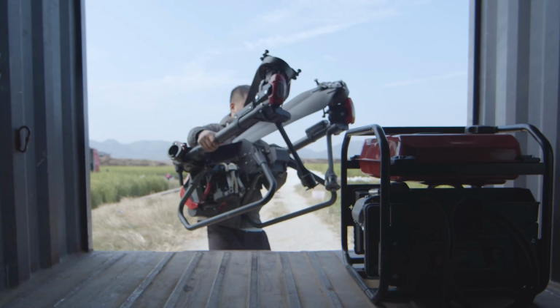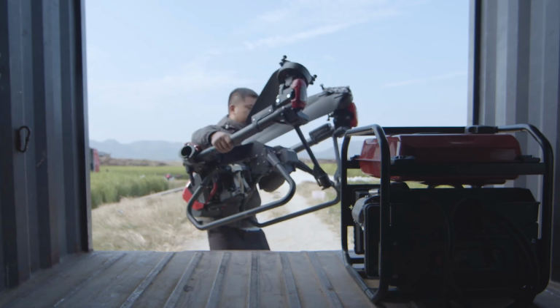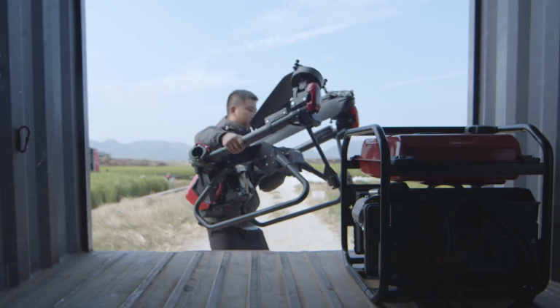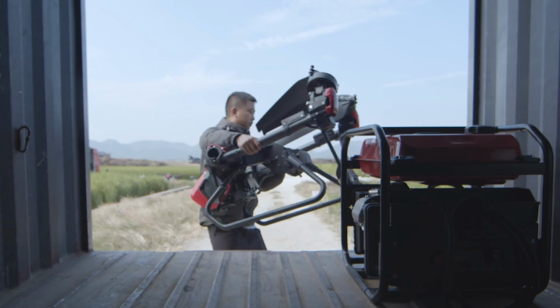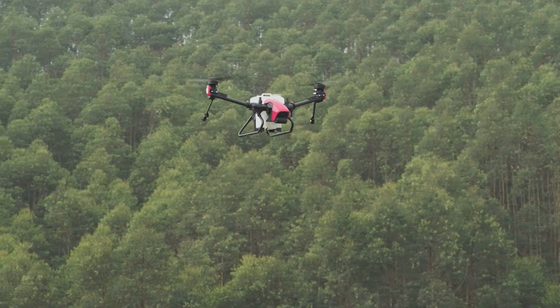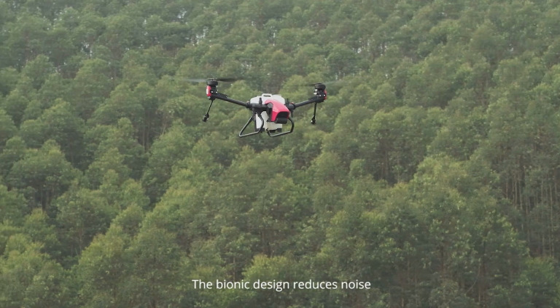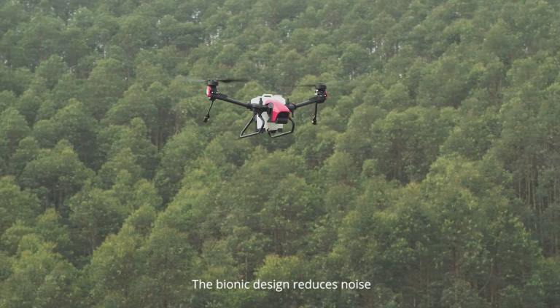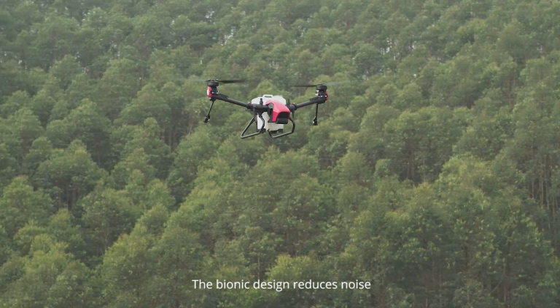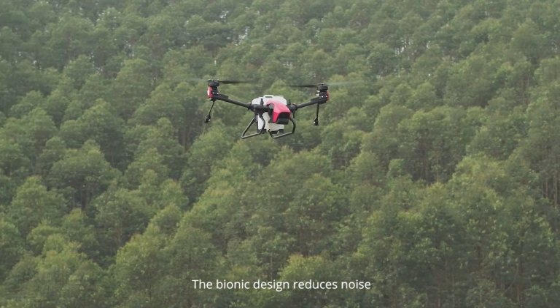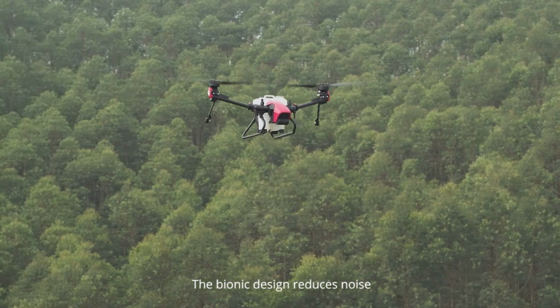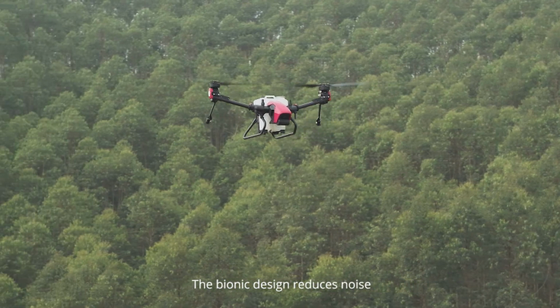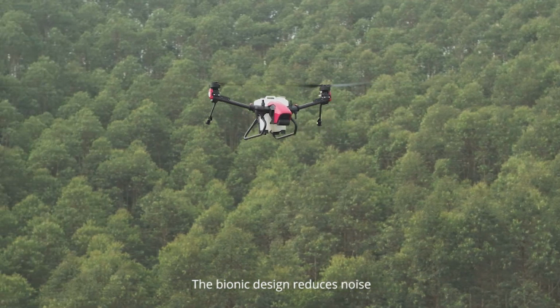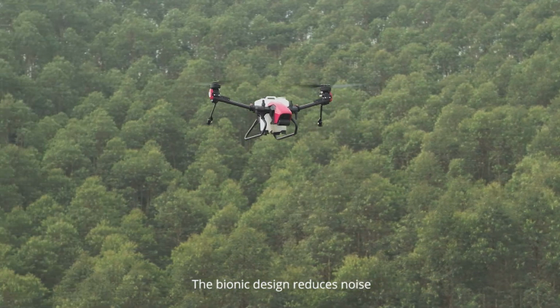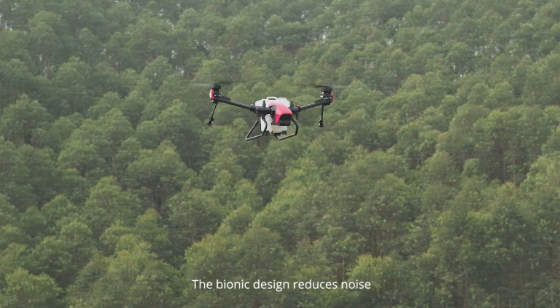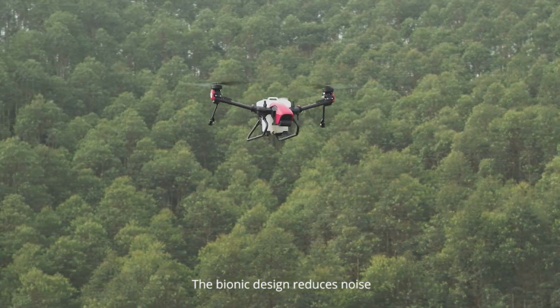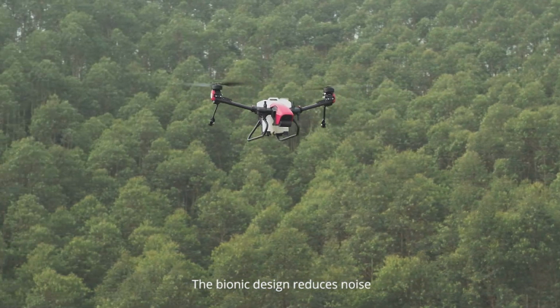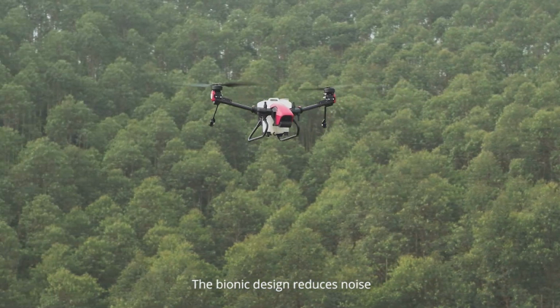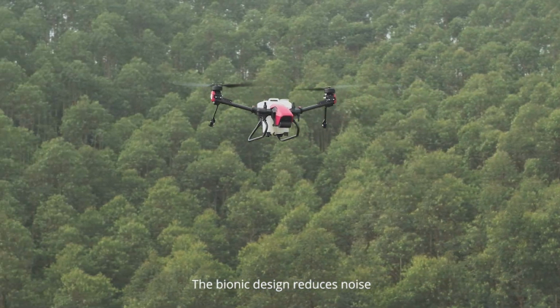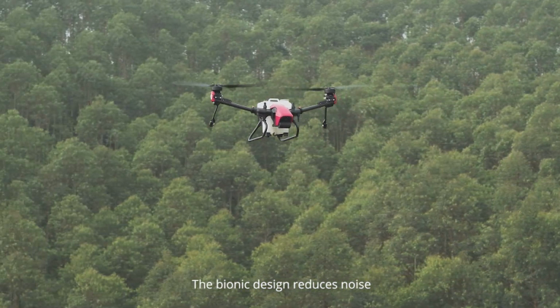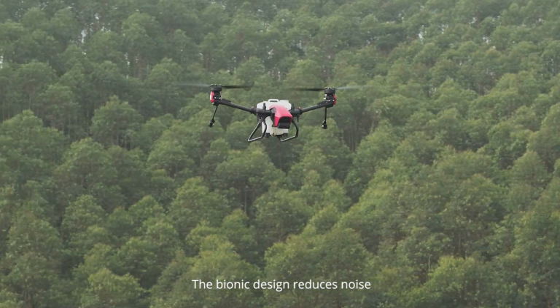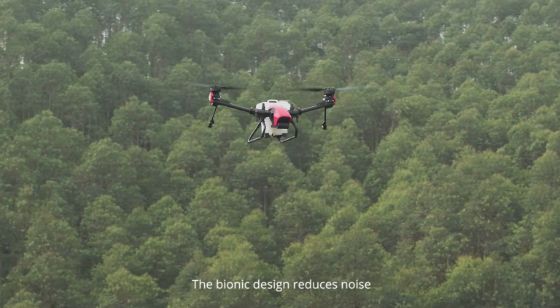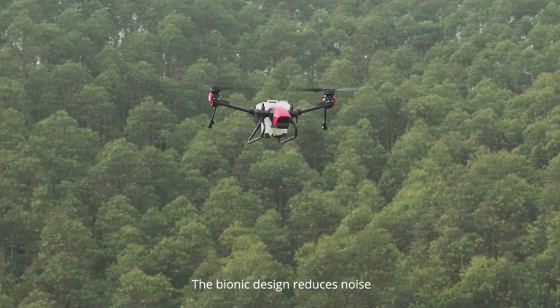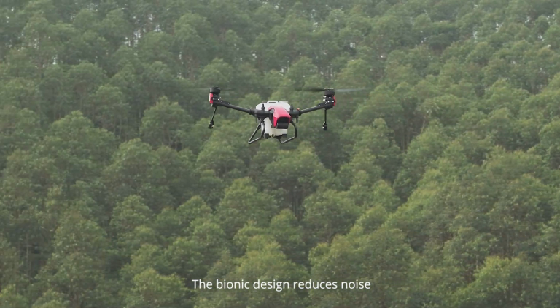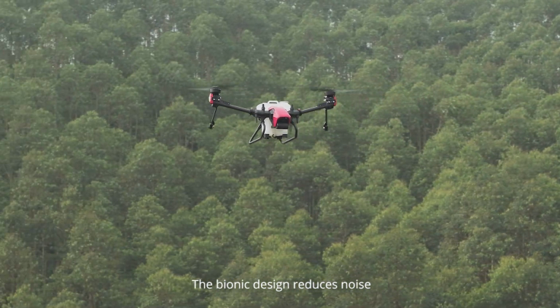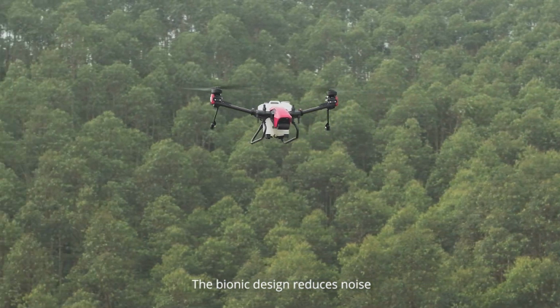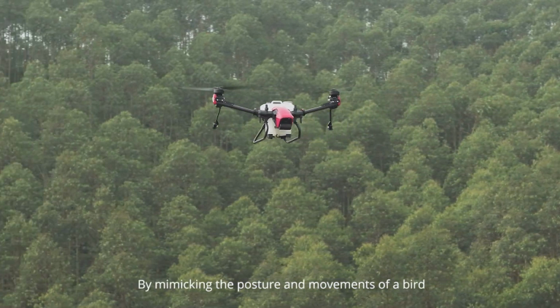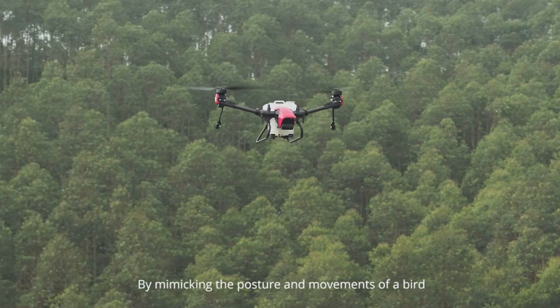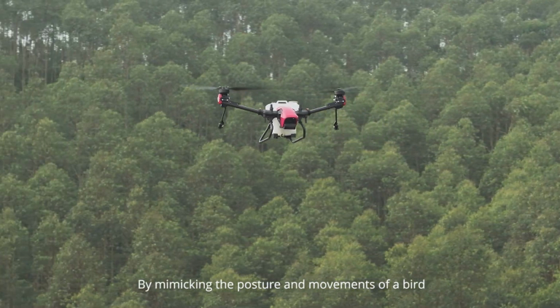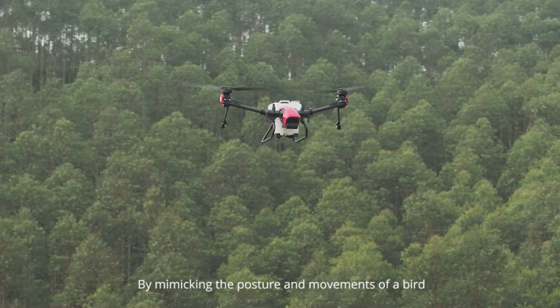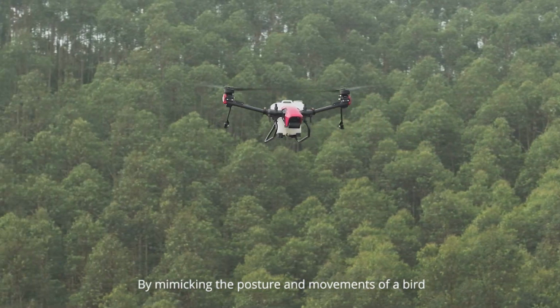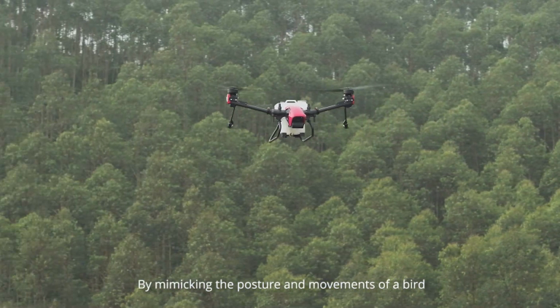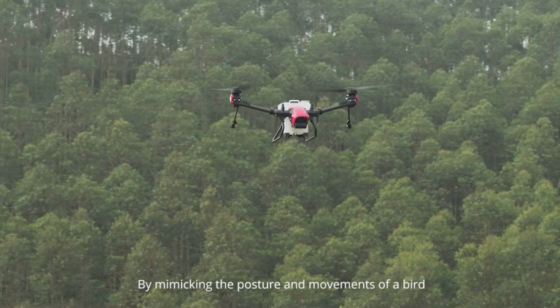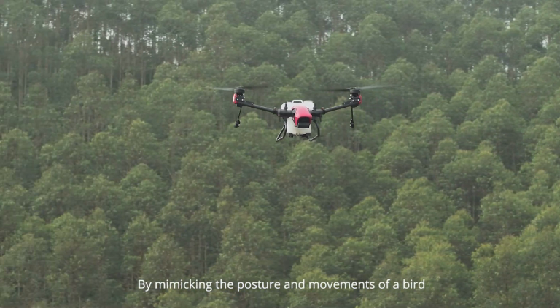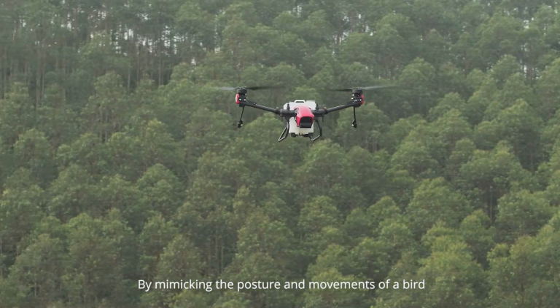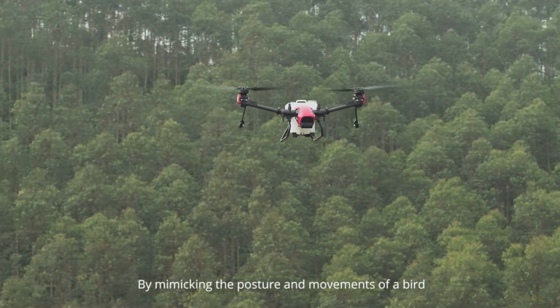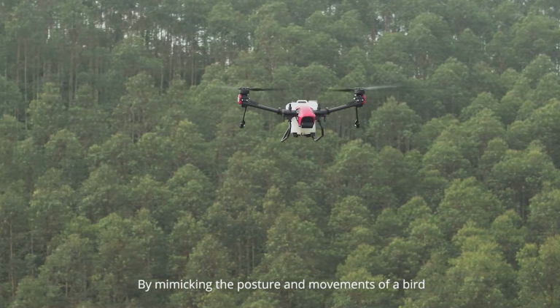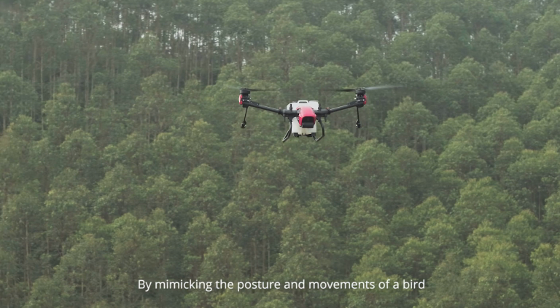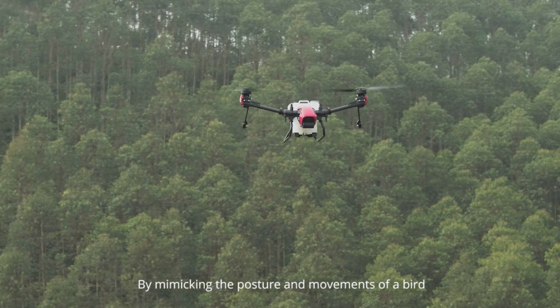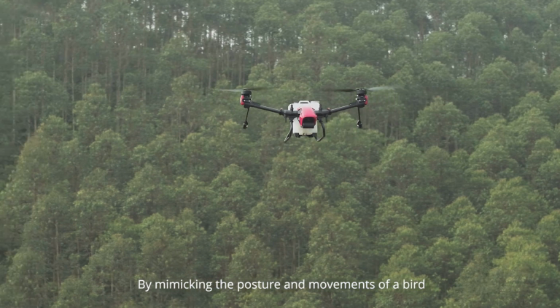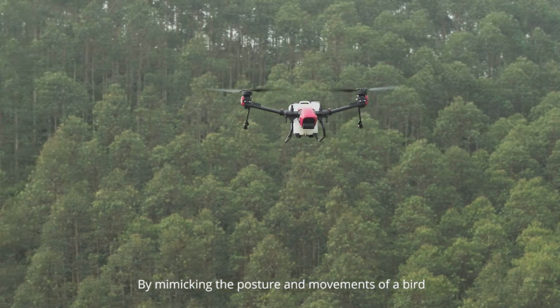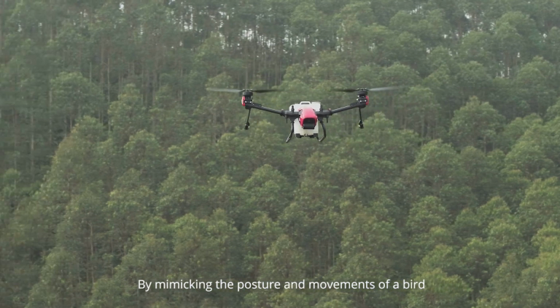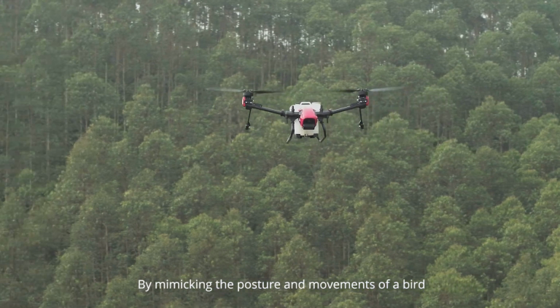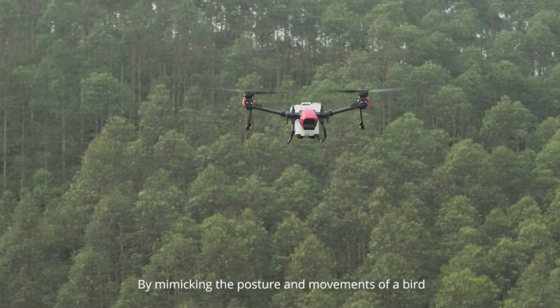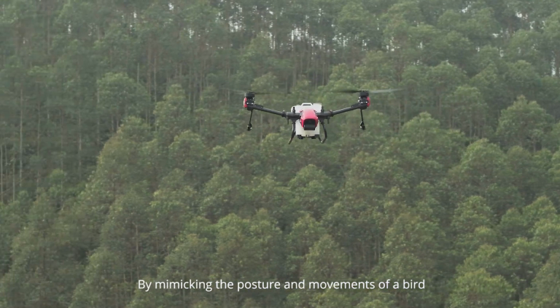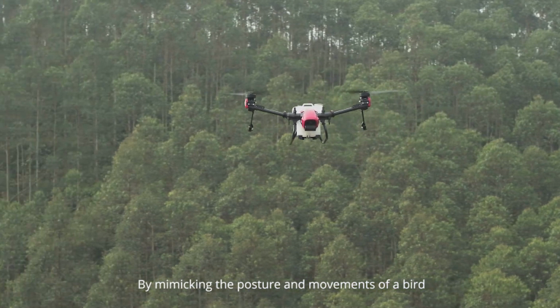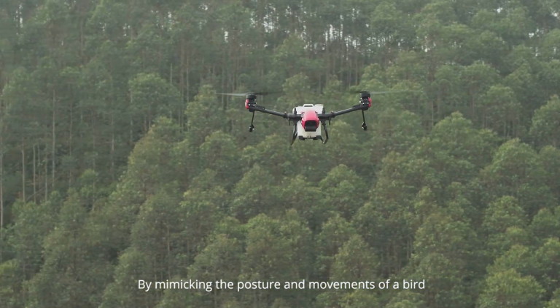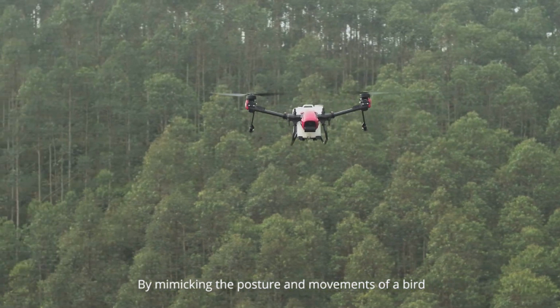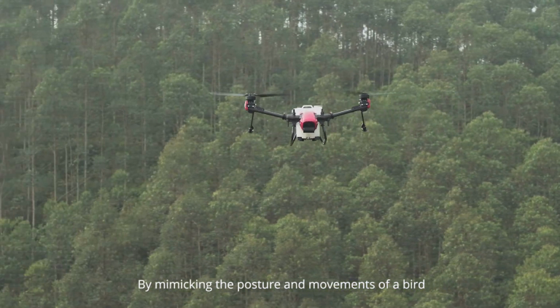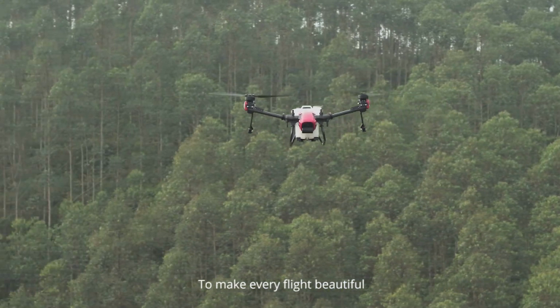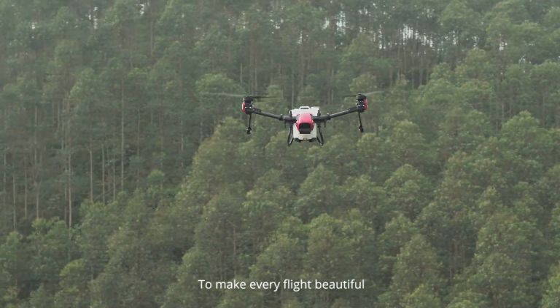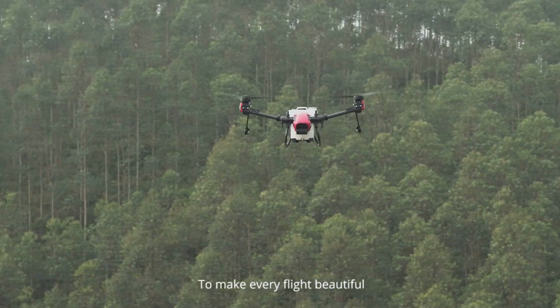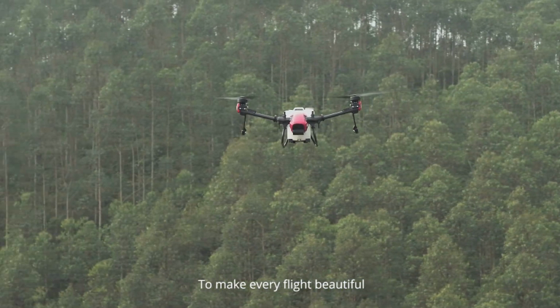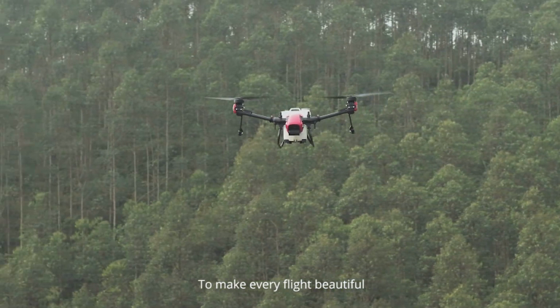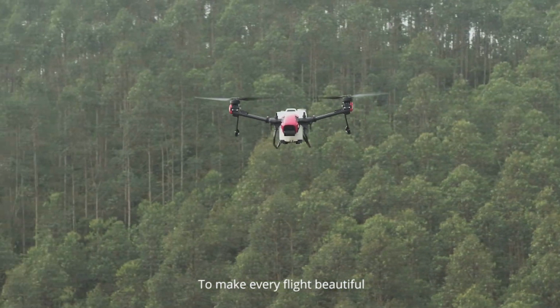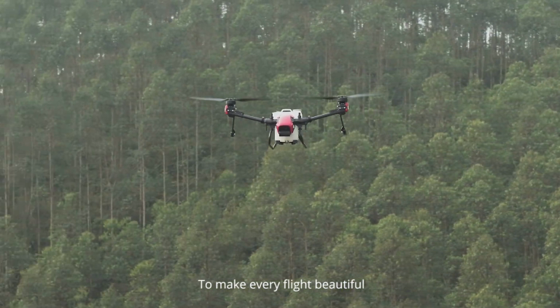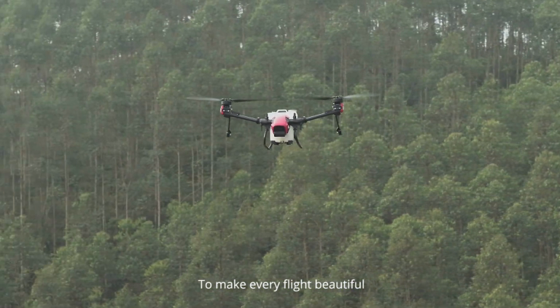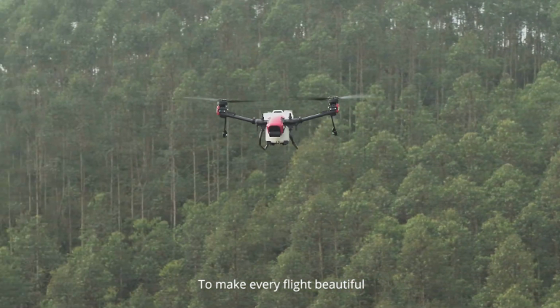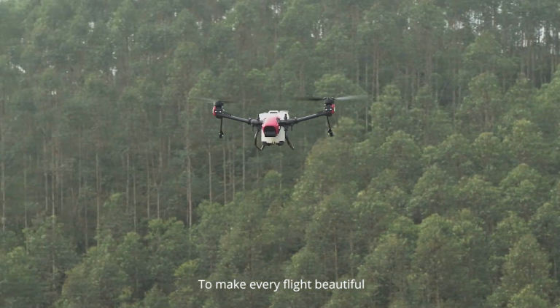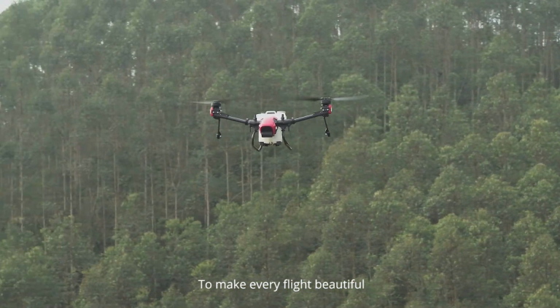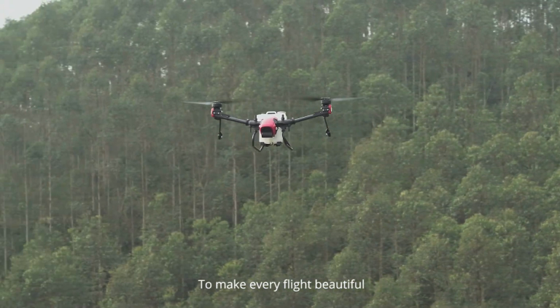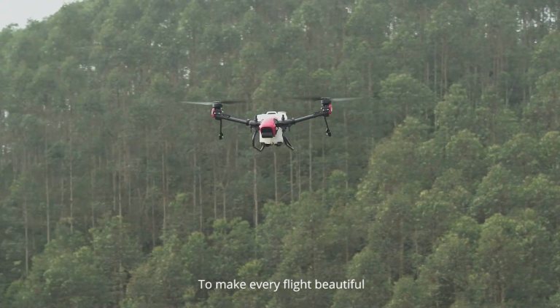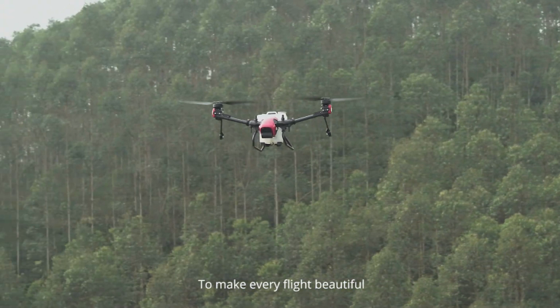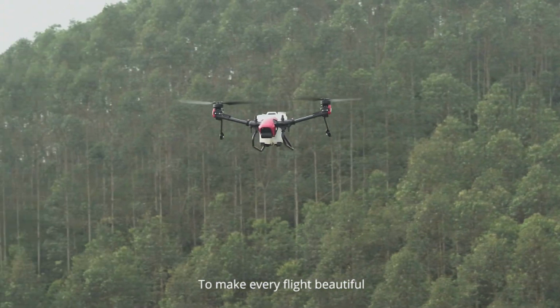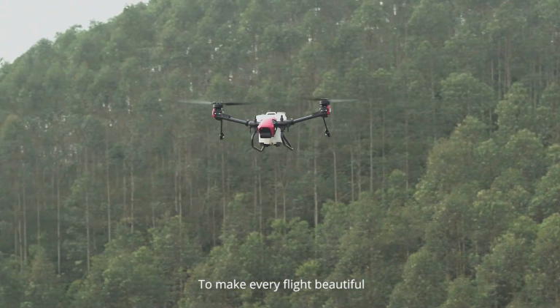The bionic design reduces noise by mimicking the posture and movements of a bird to make every flight beautiful.